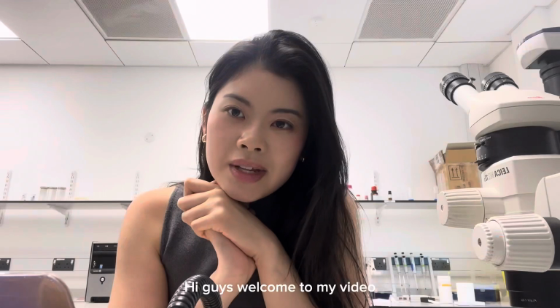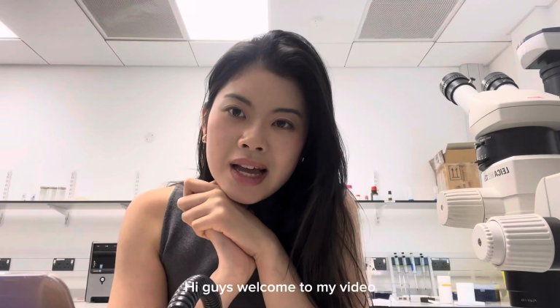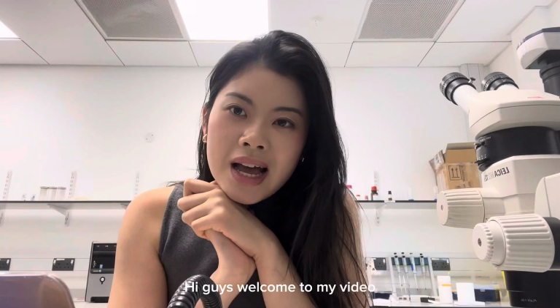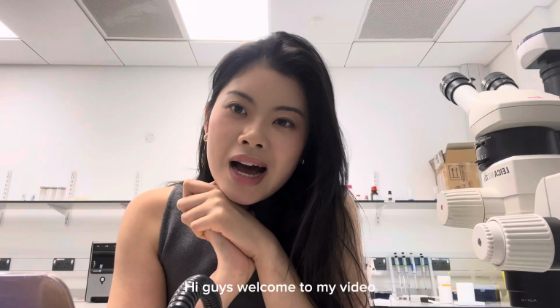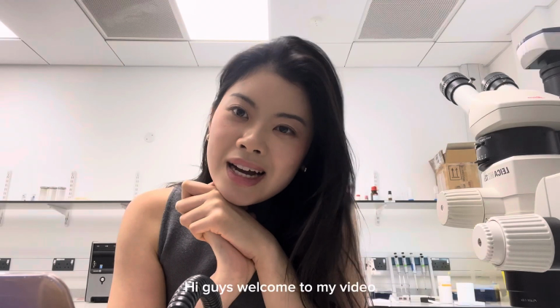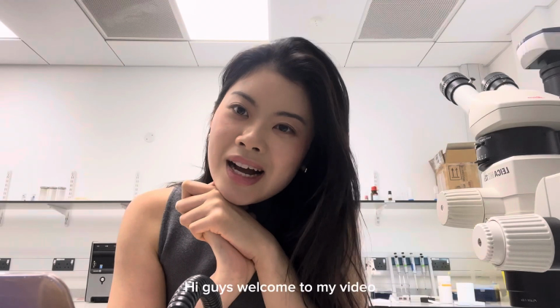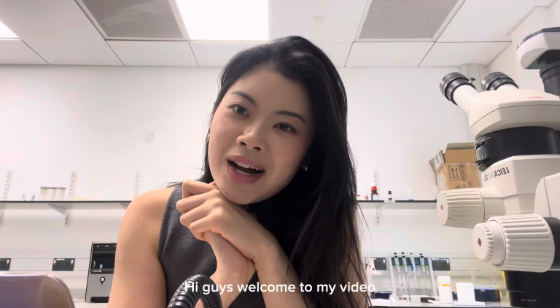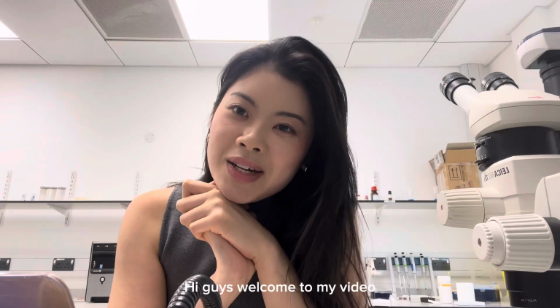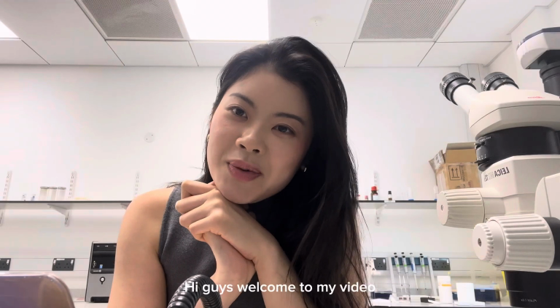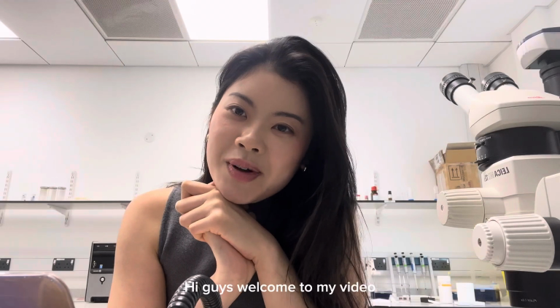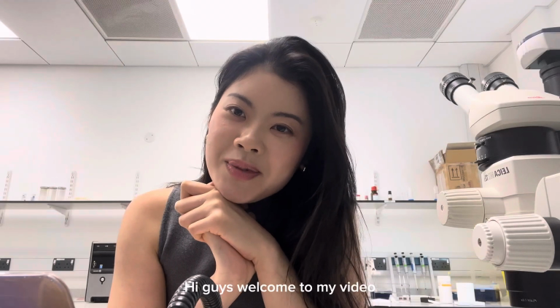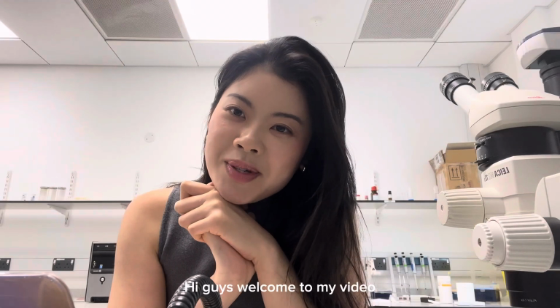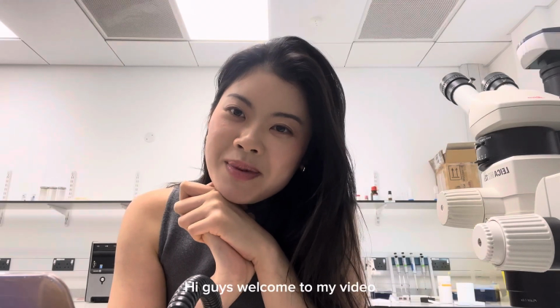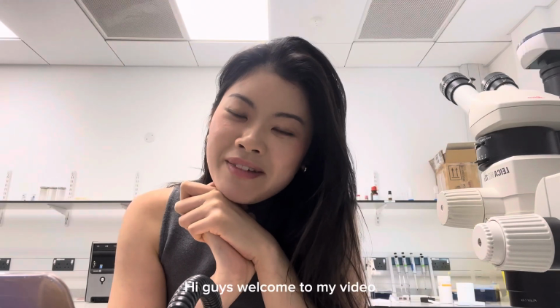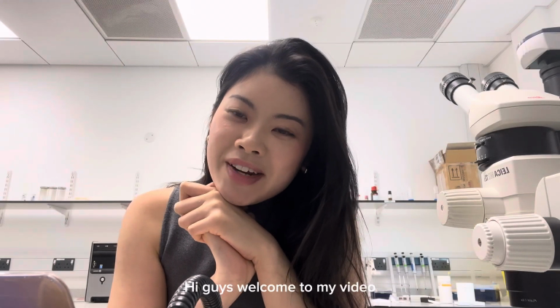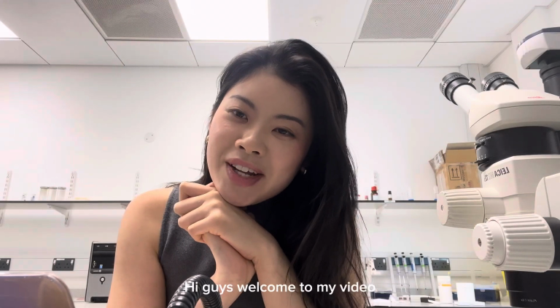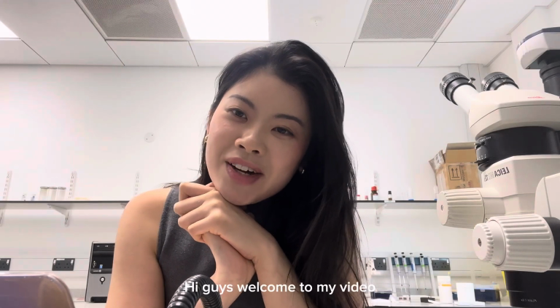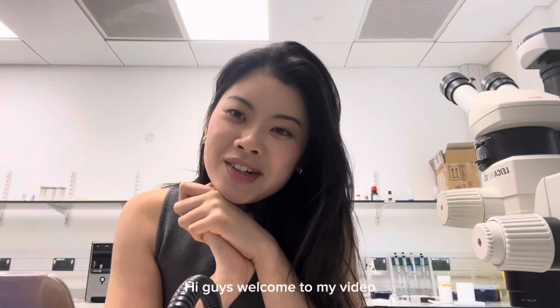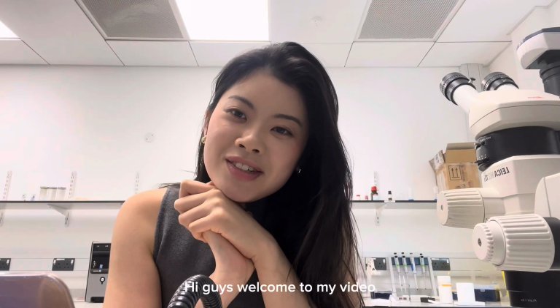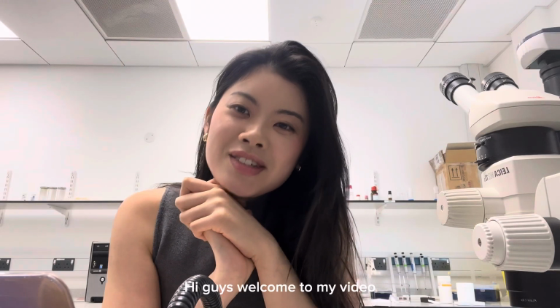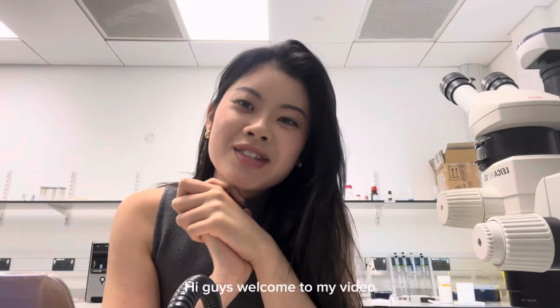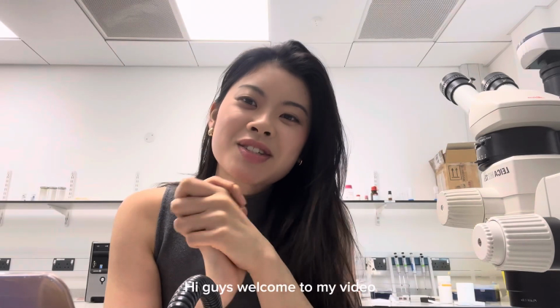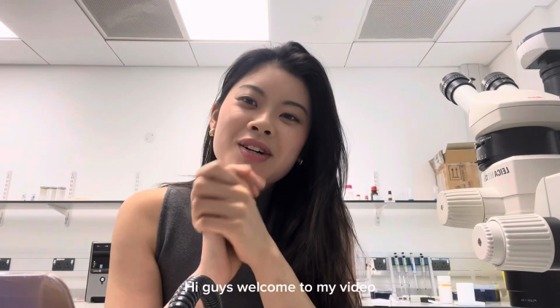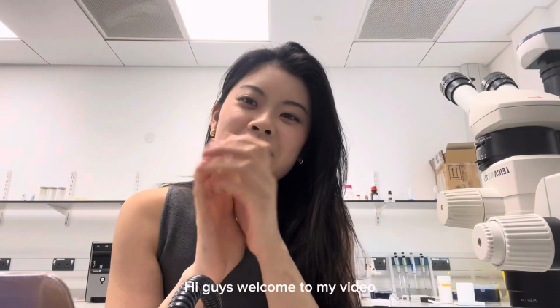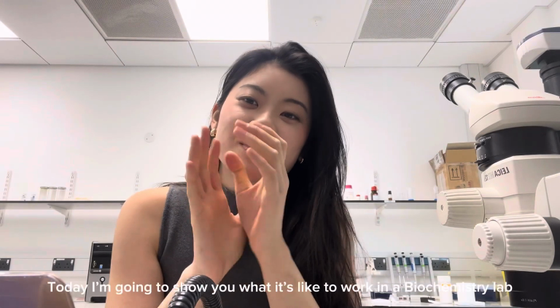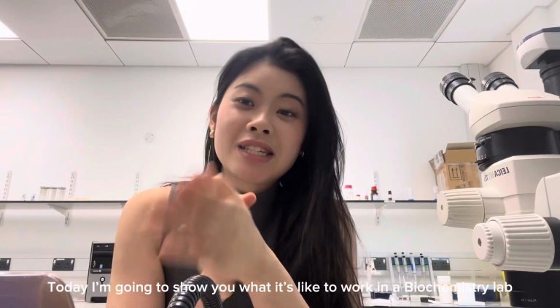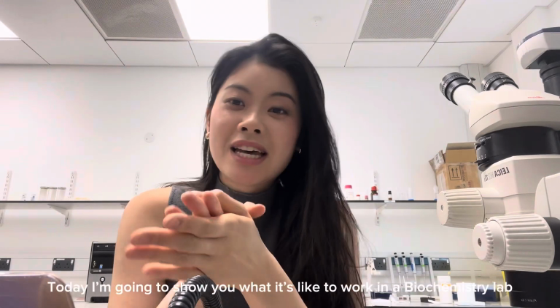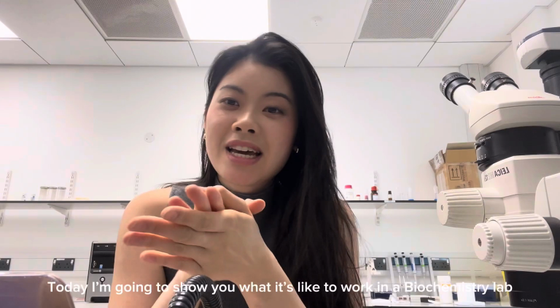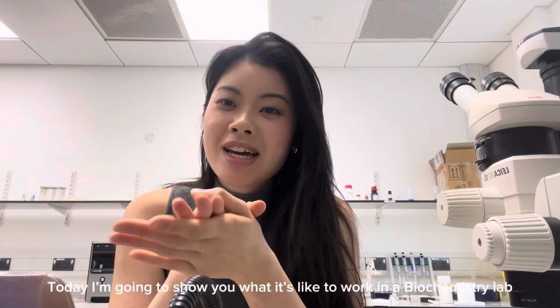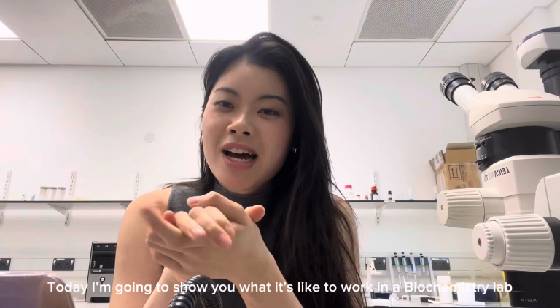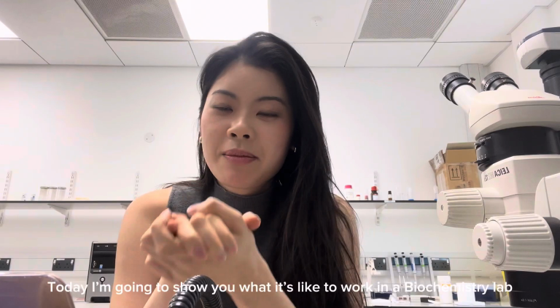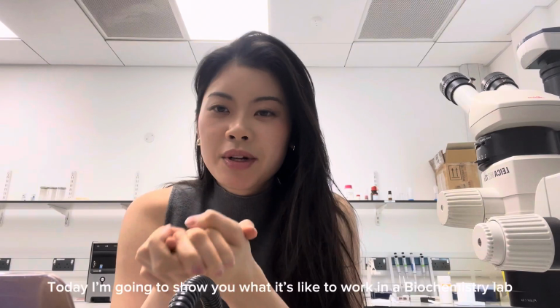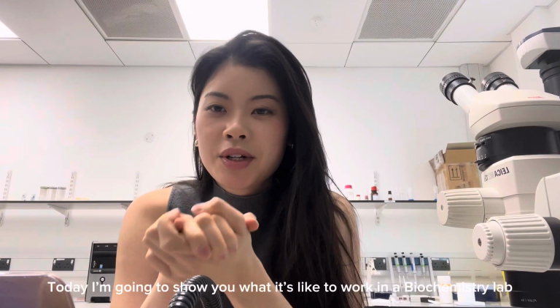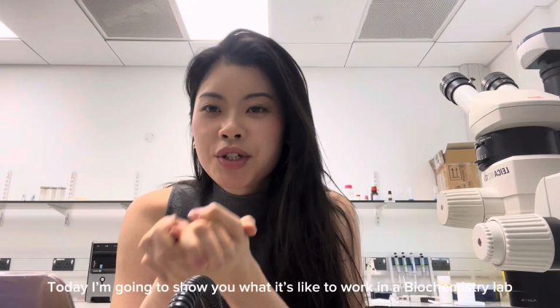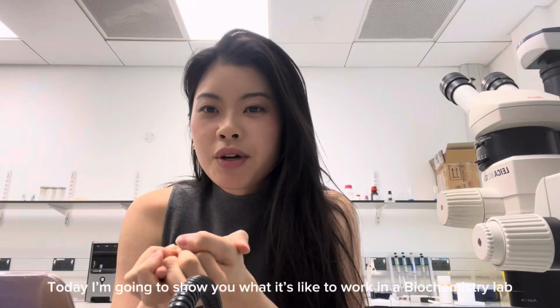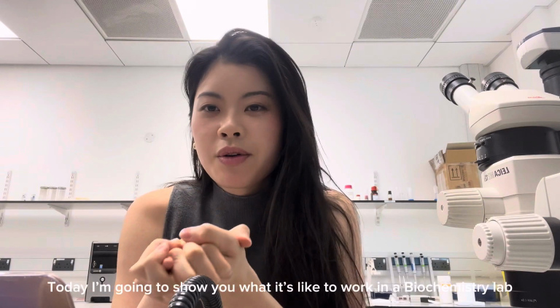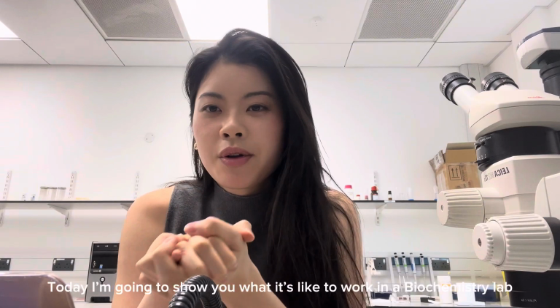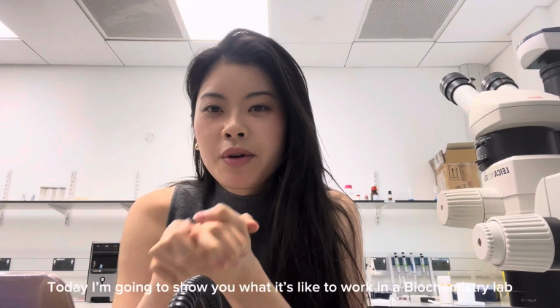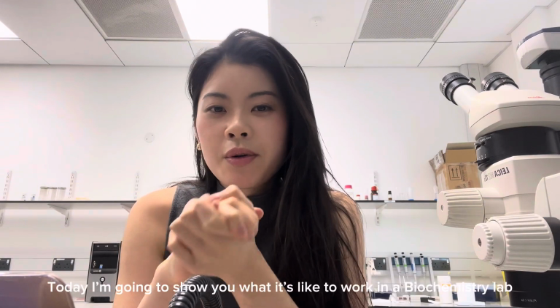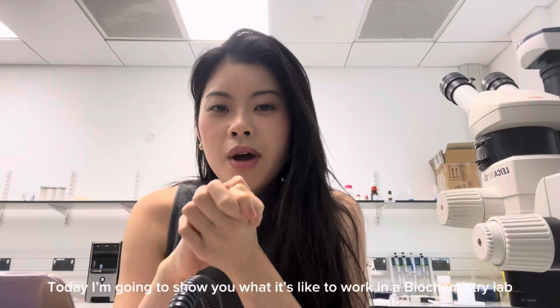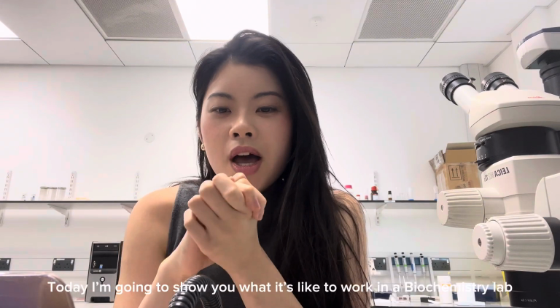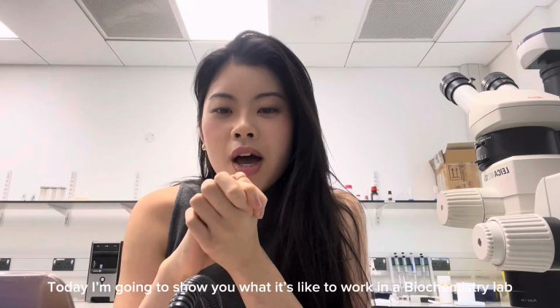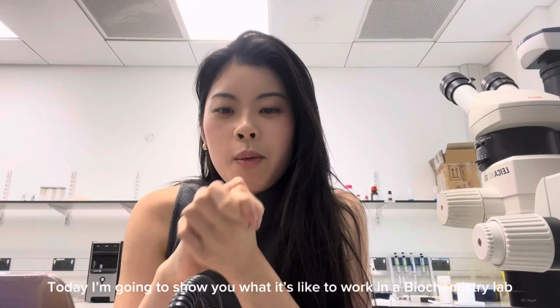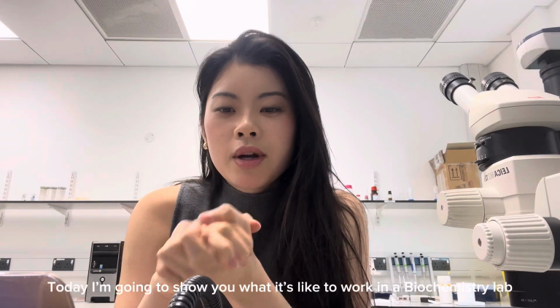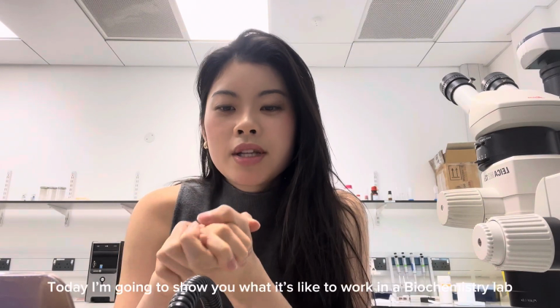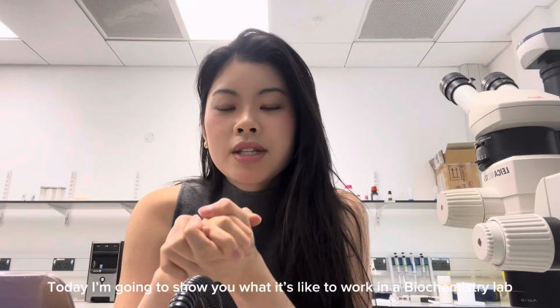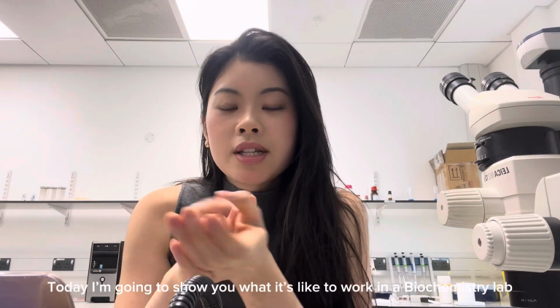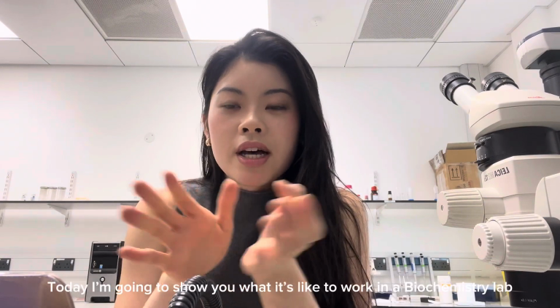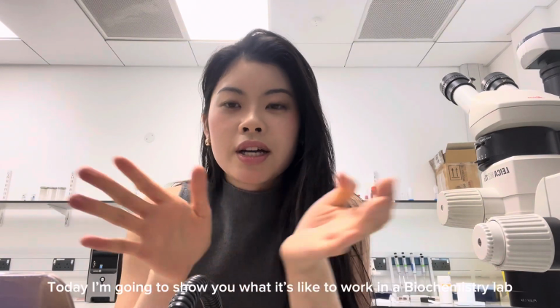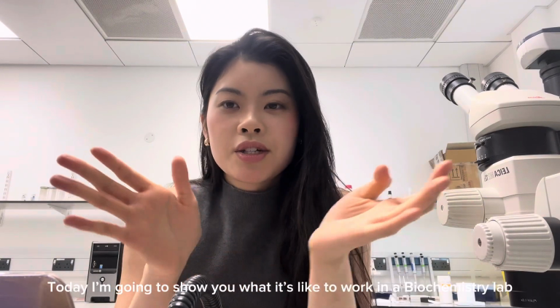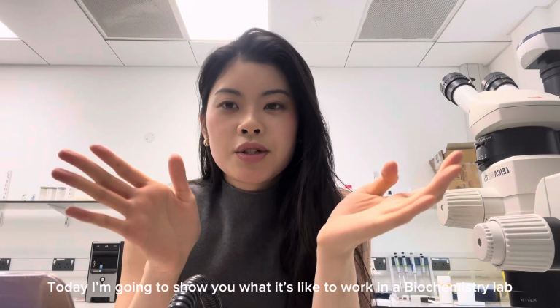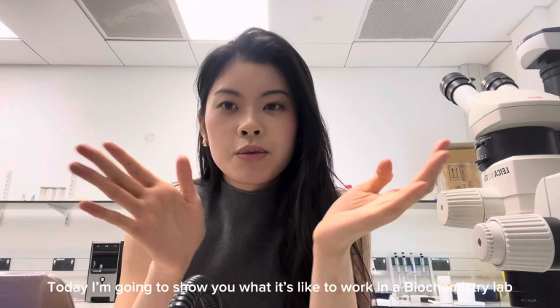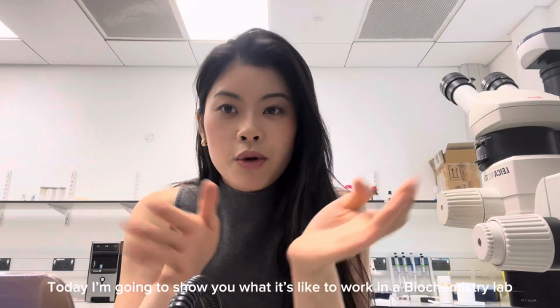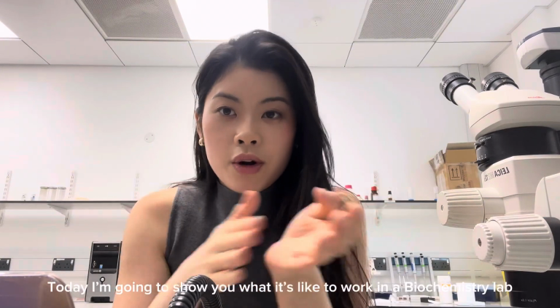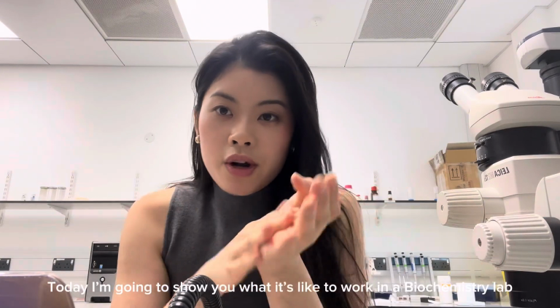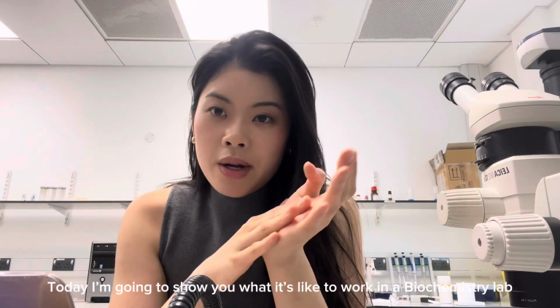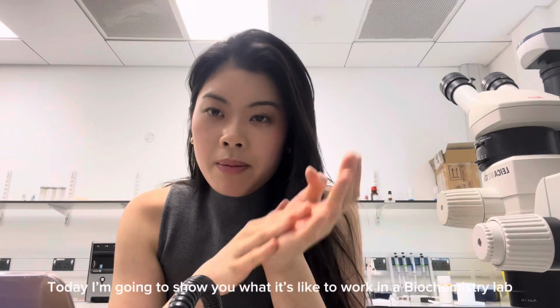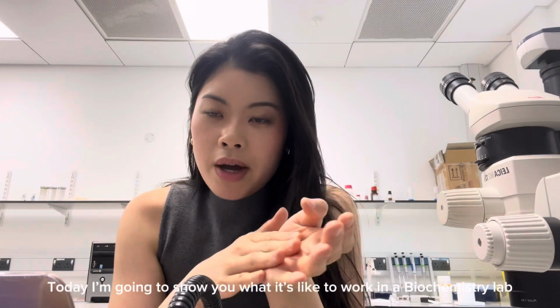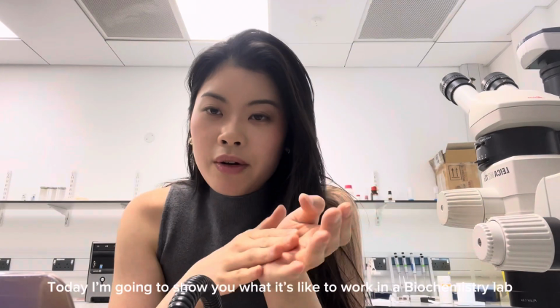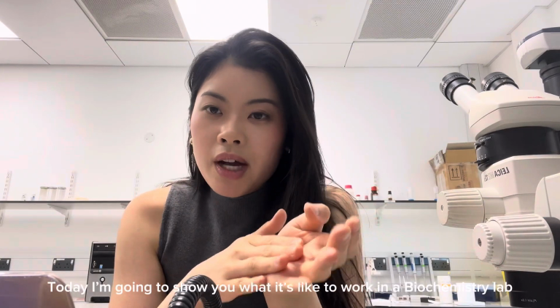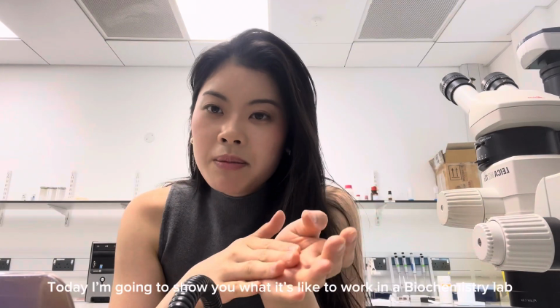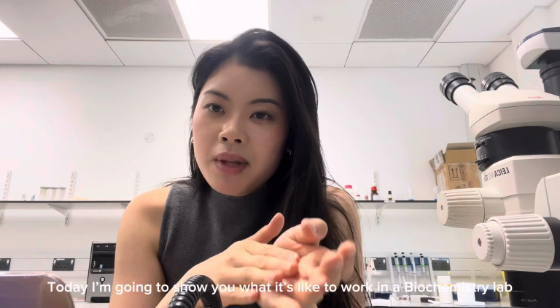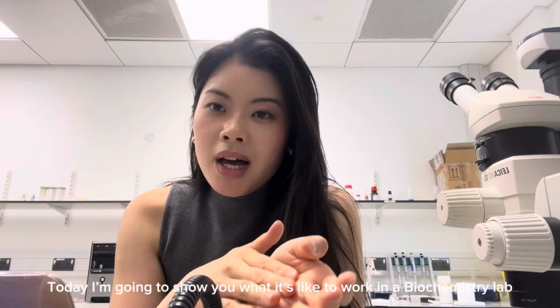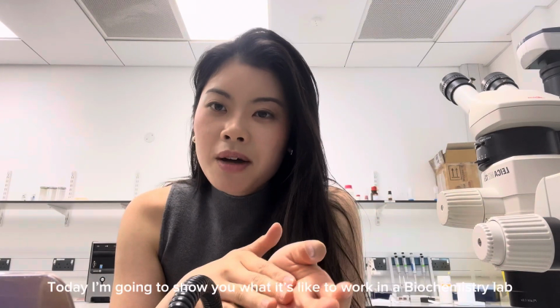Hi guys, welcome to my video. Today I'm going to show you what it's like to work in a biochem lab.